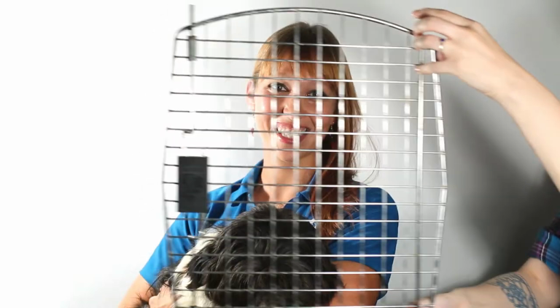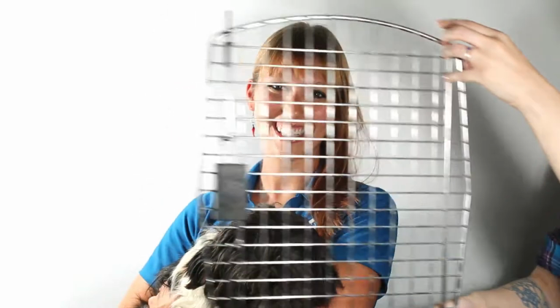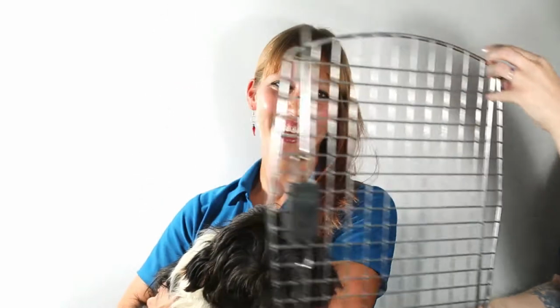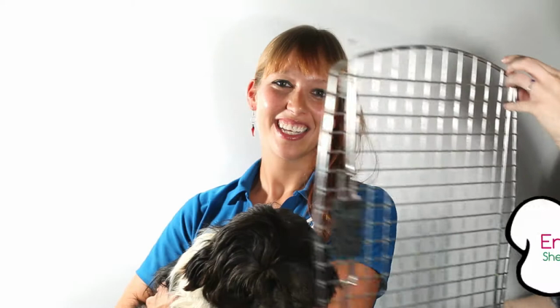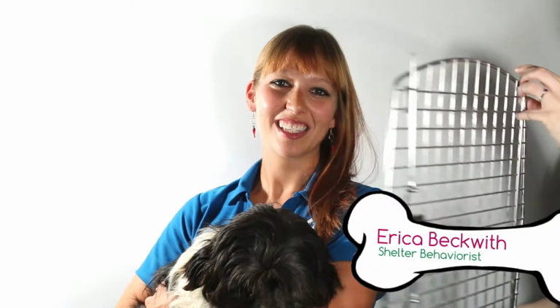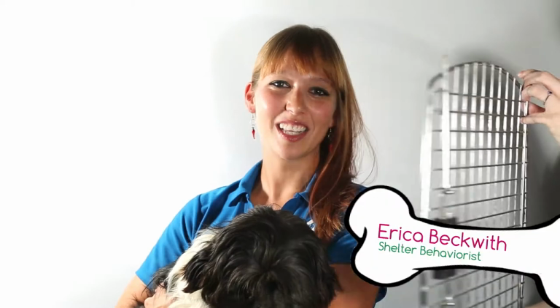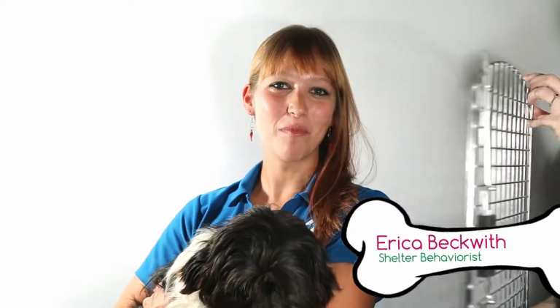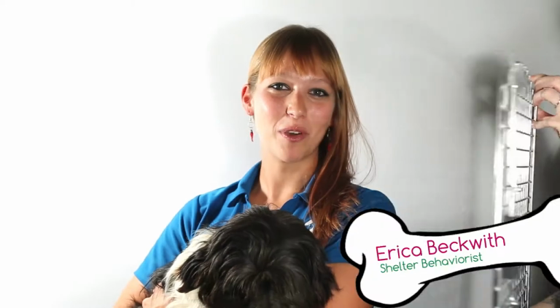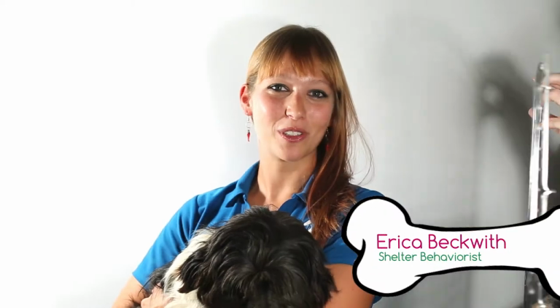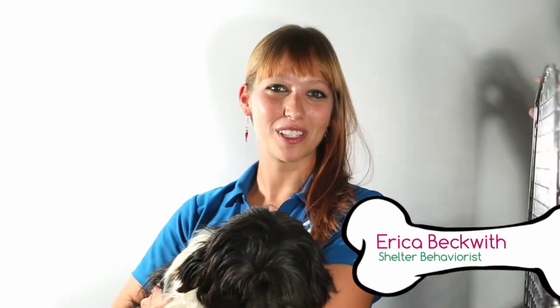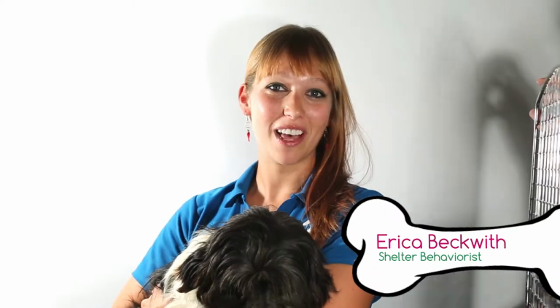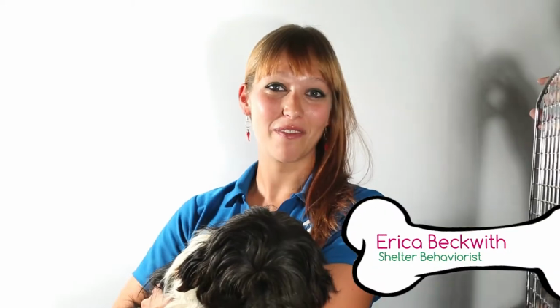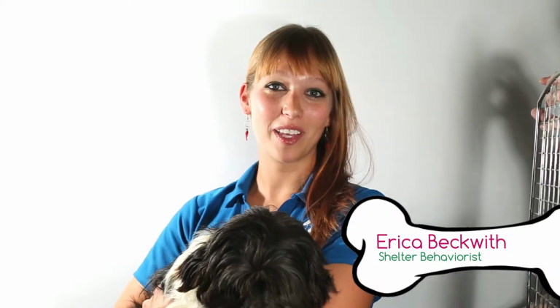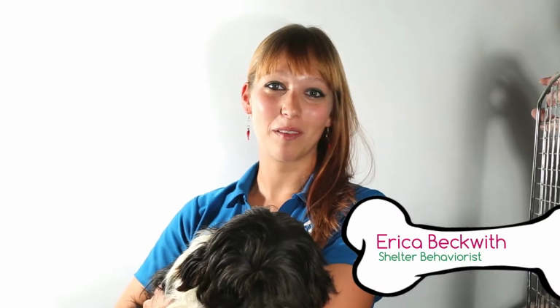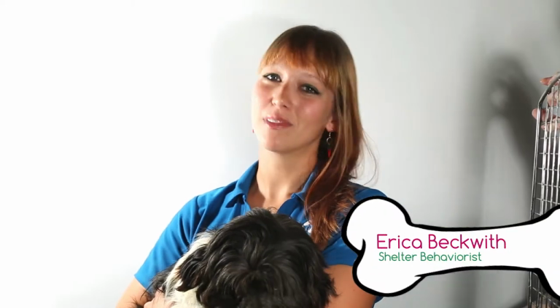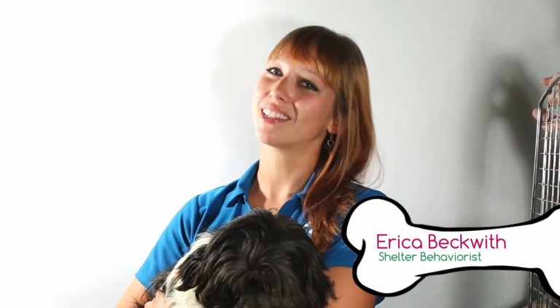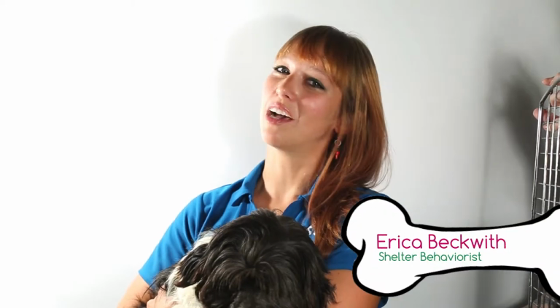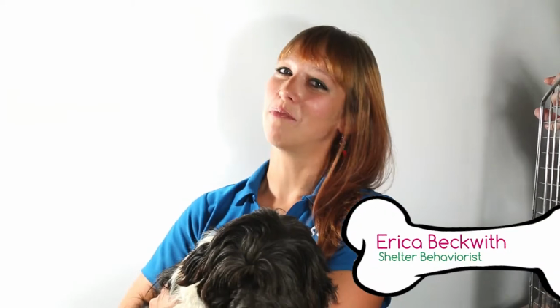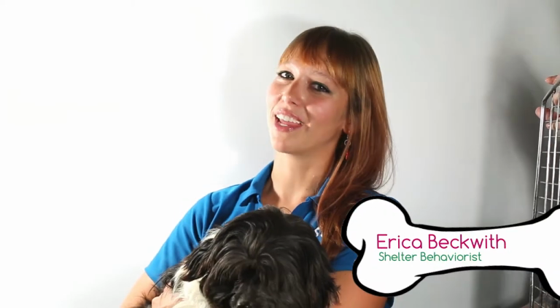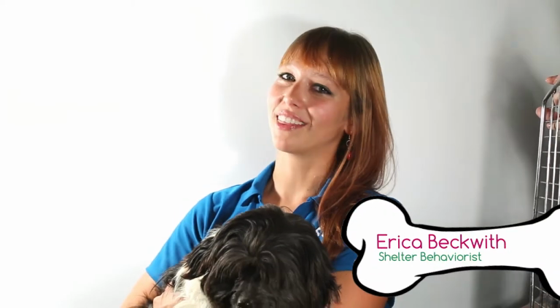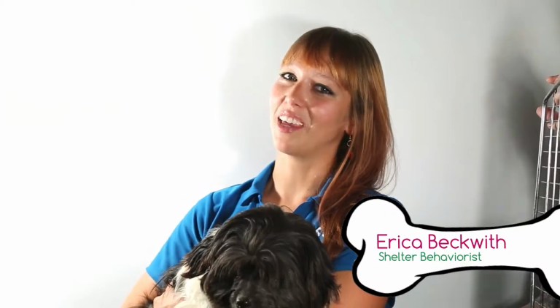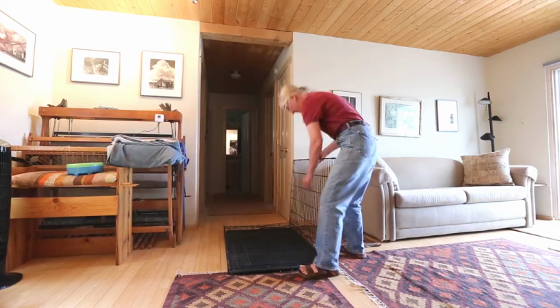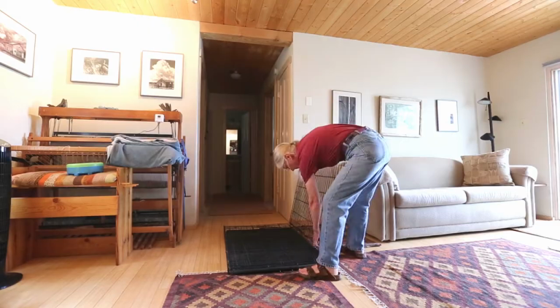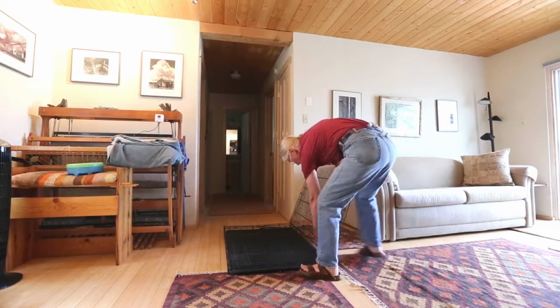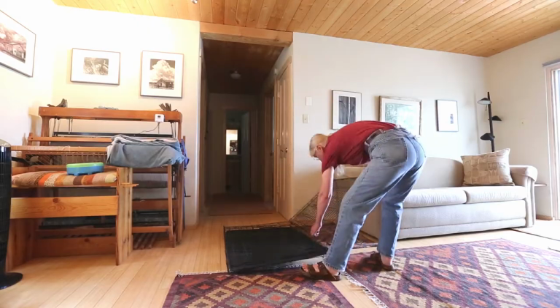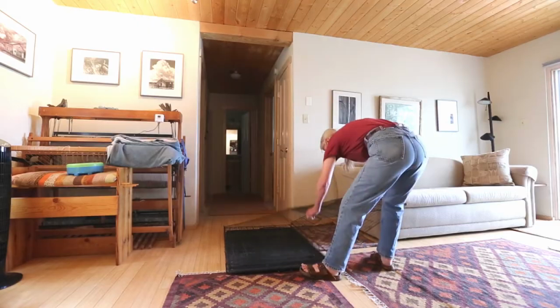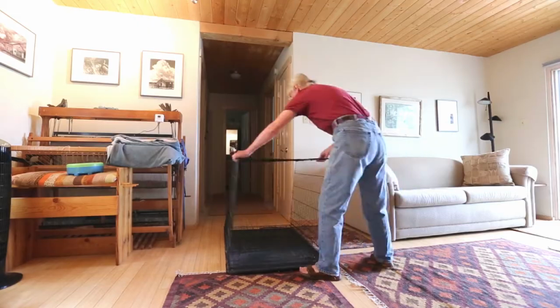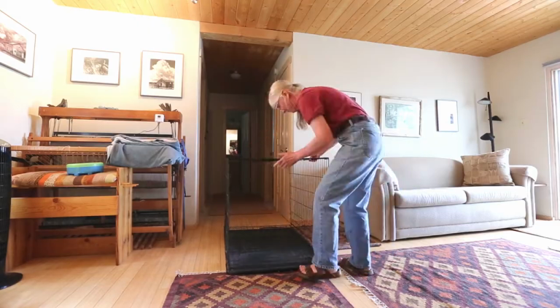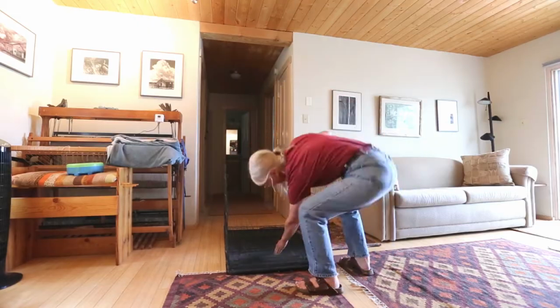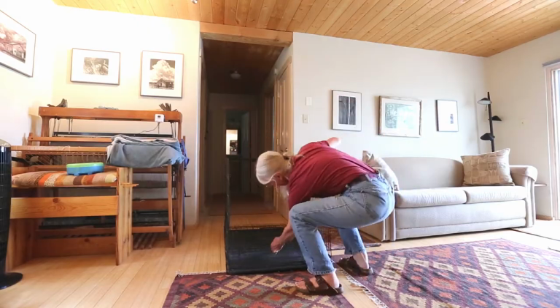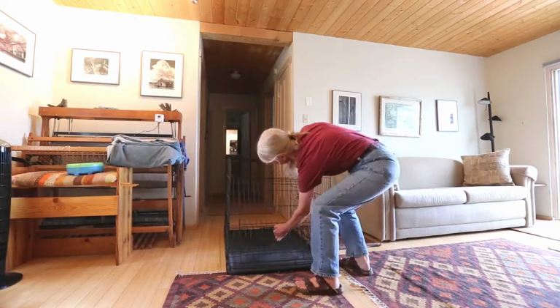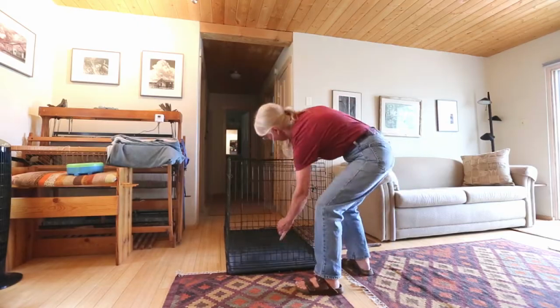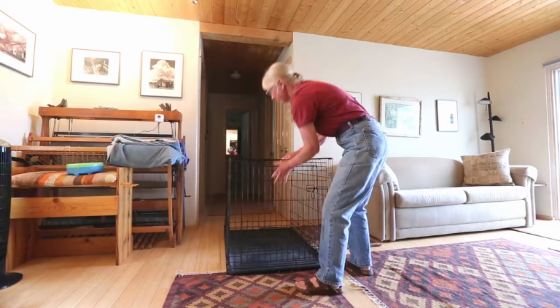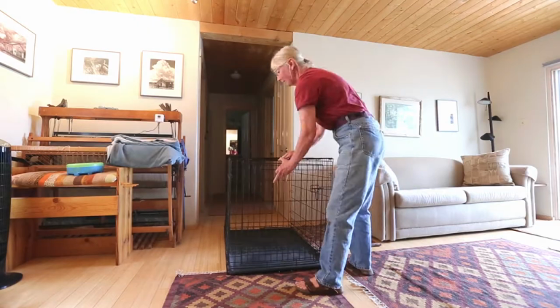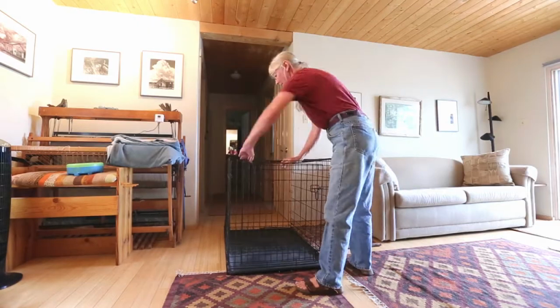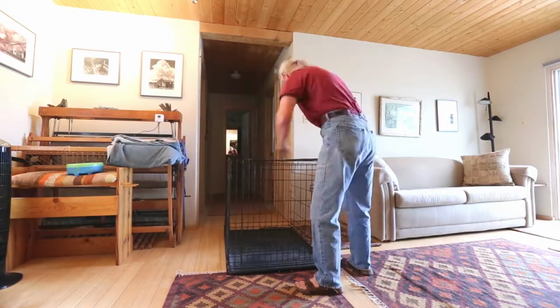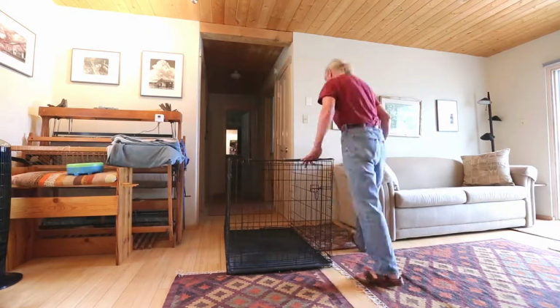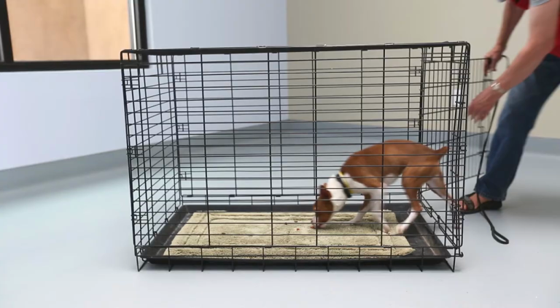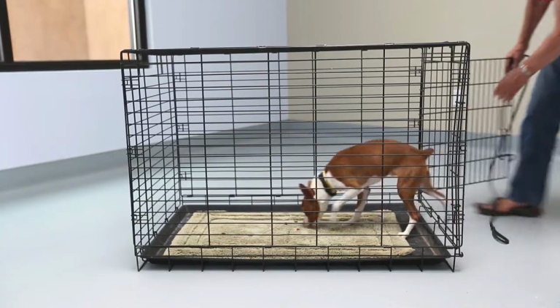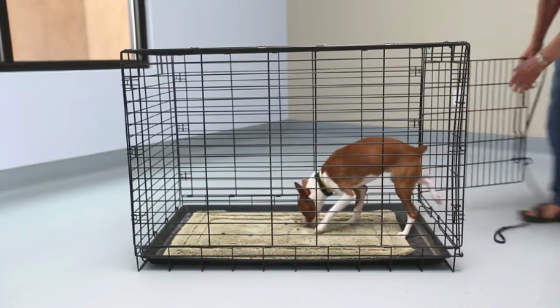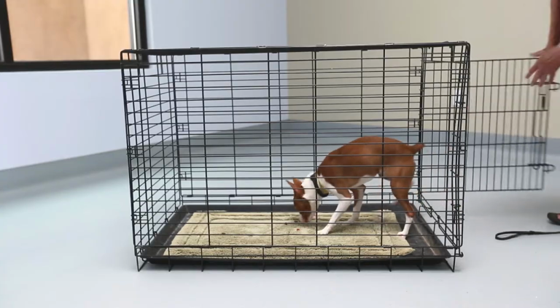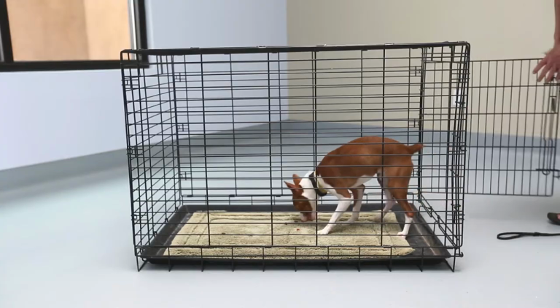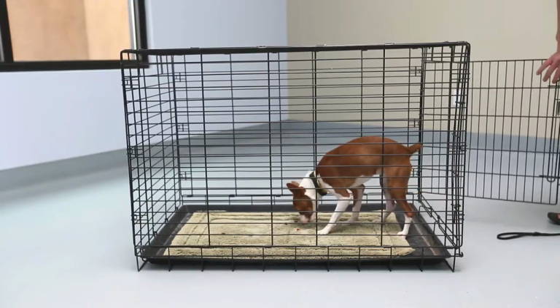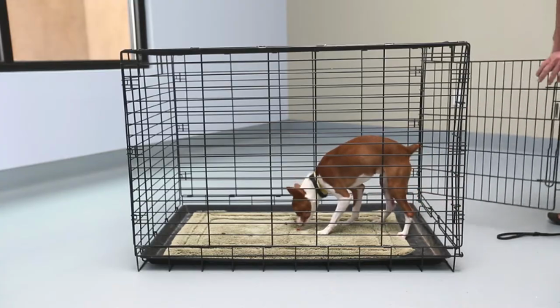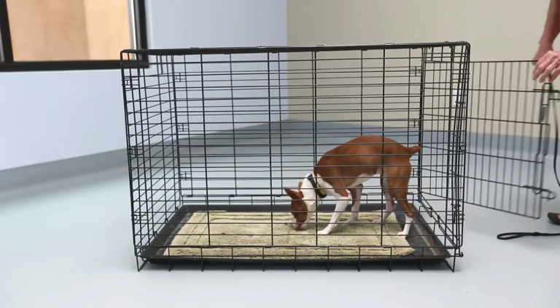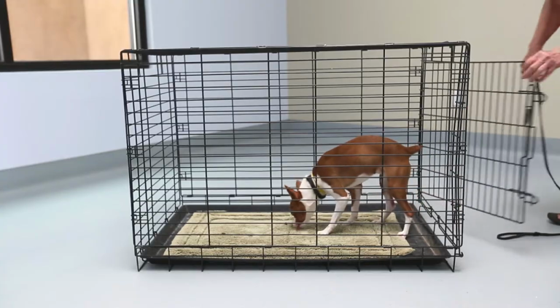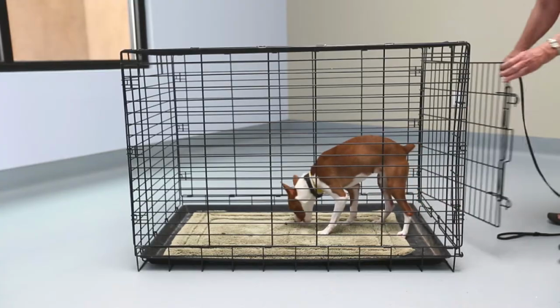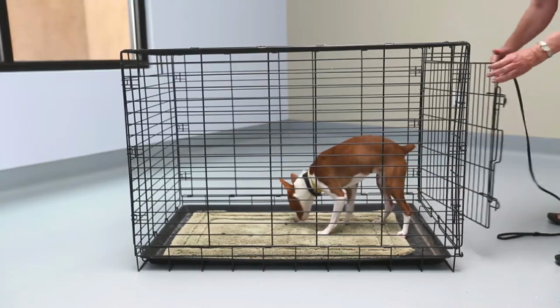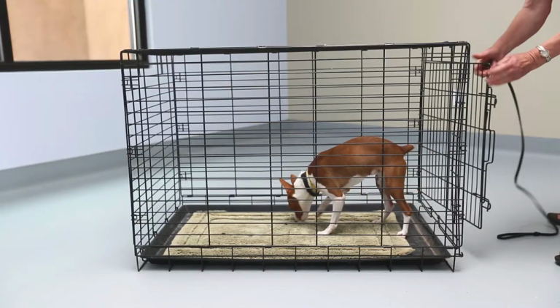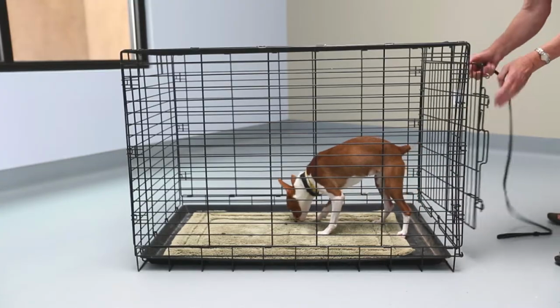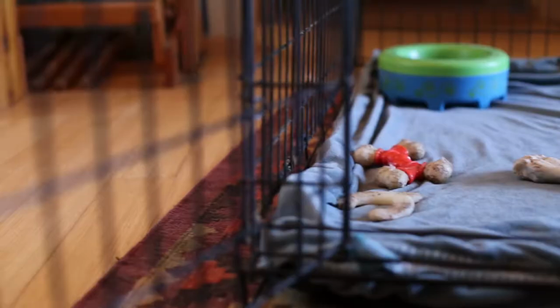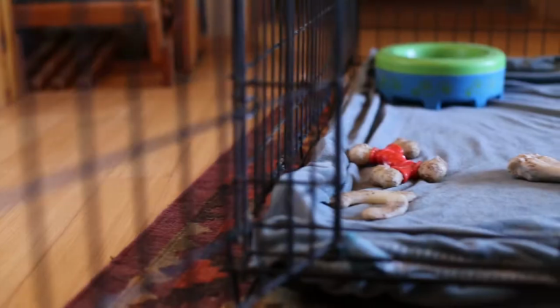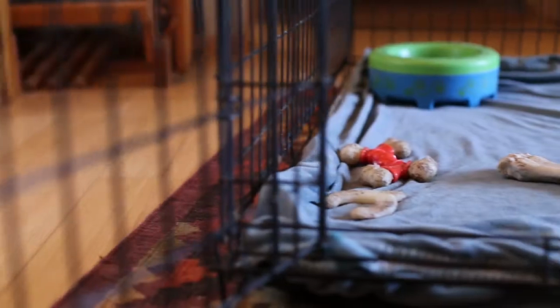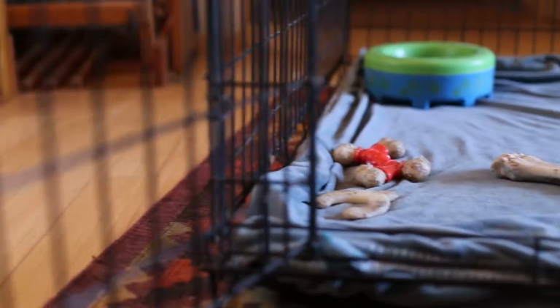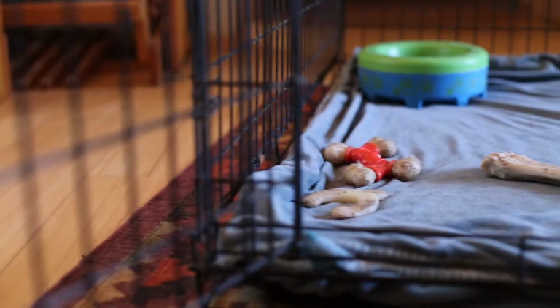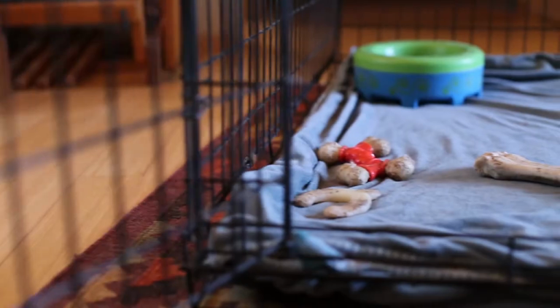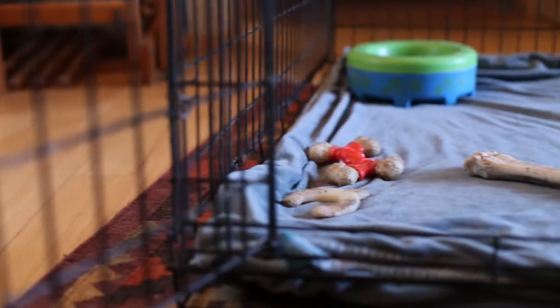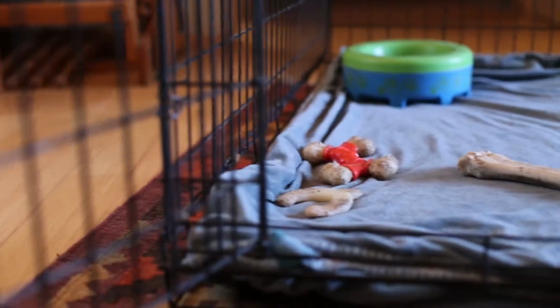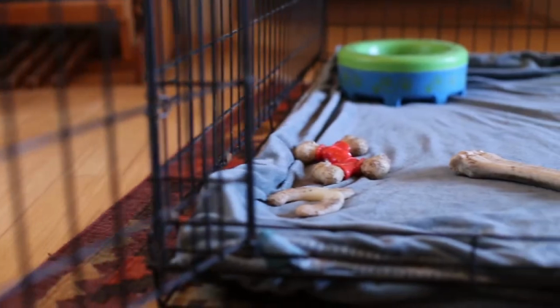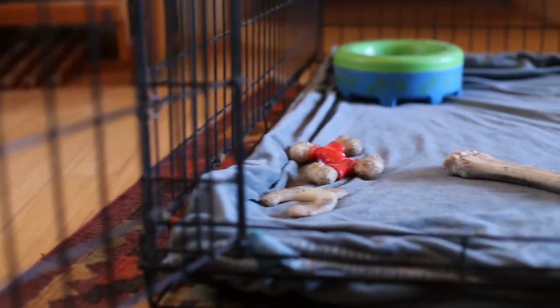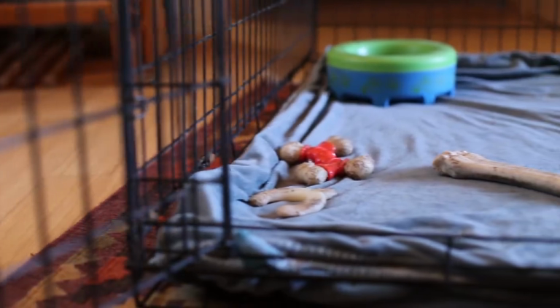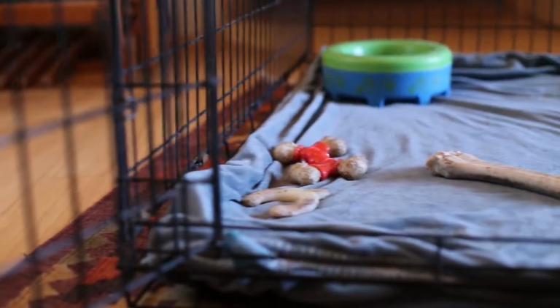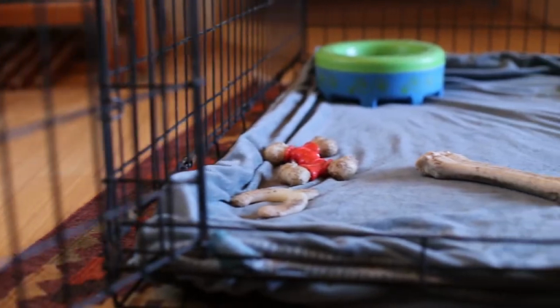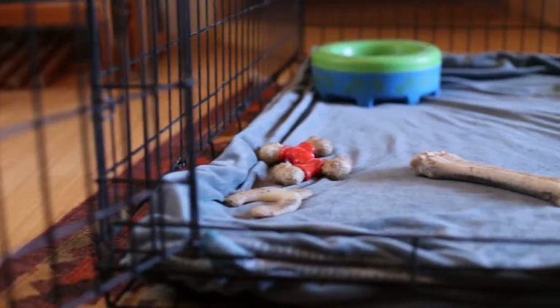Crates. Some owners love them, some hate them. If you introduce your pup to the crate the right way, it can be more of a cozy retreat than a prison.